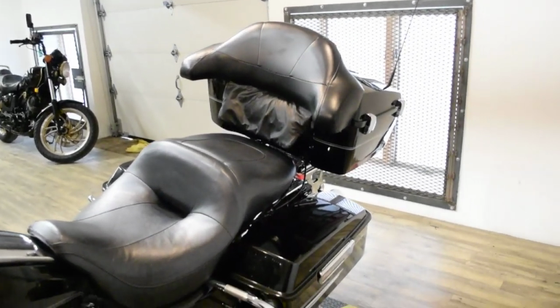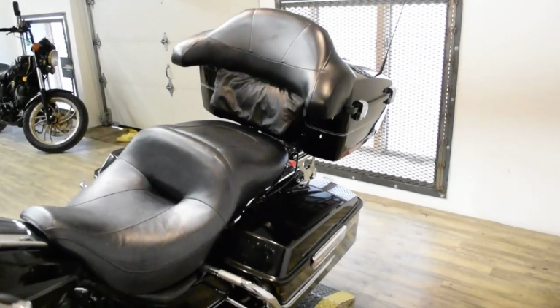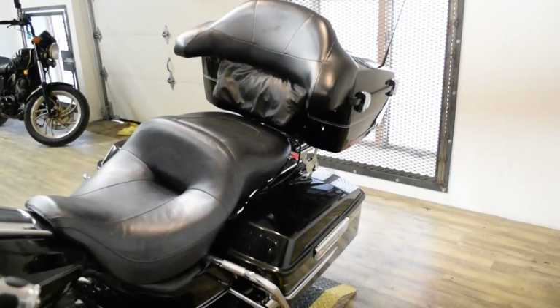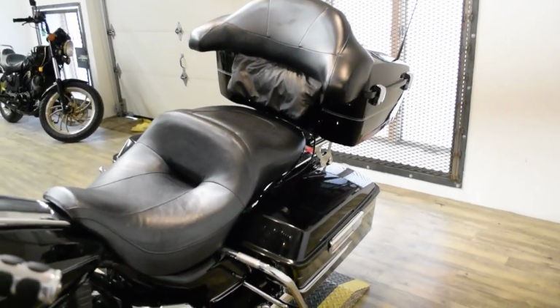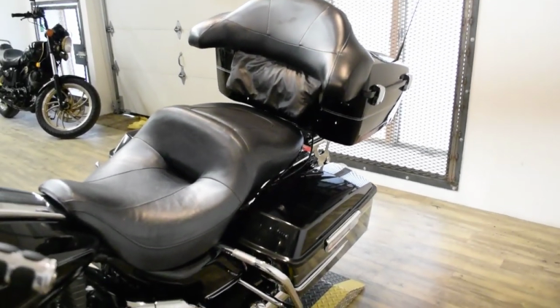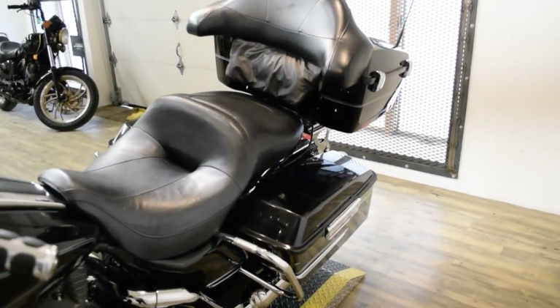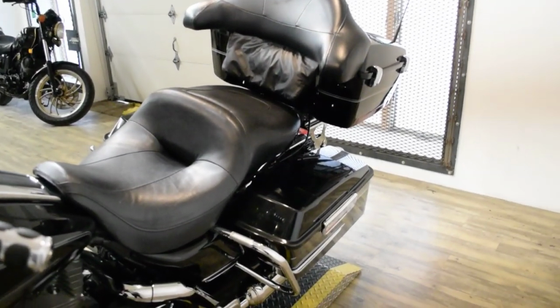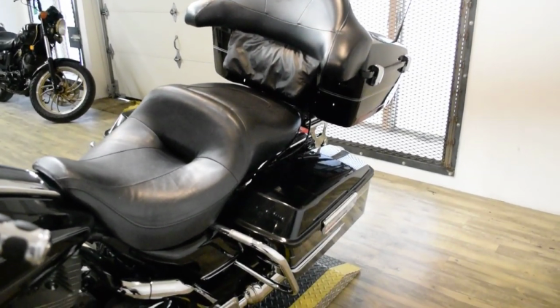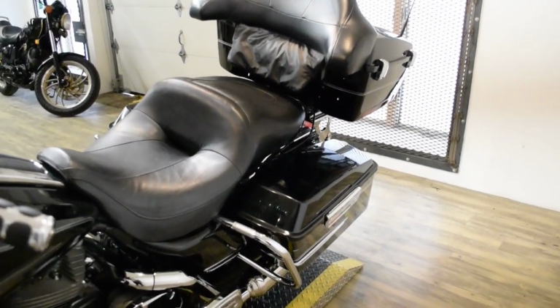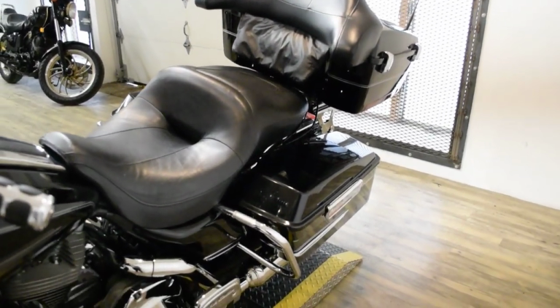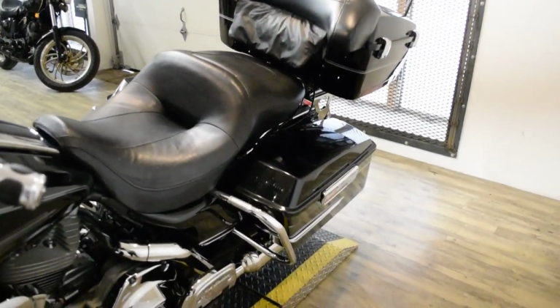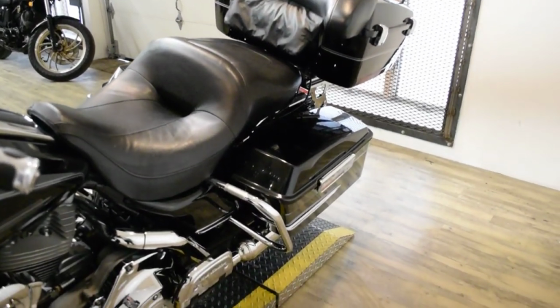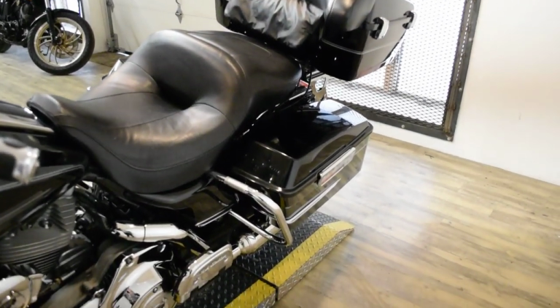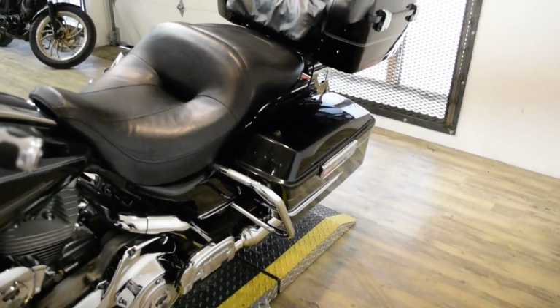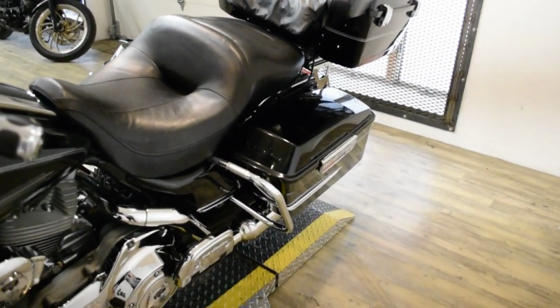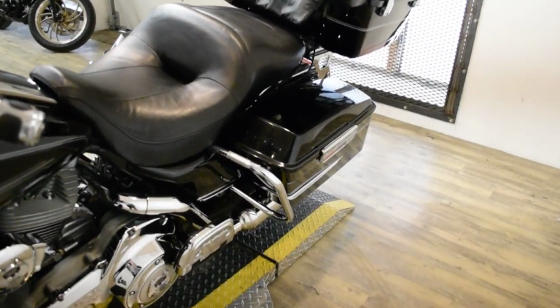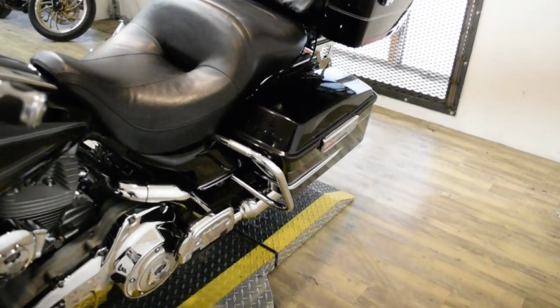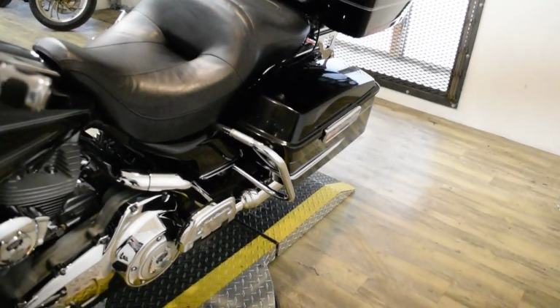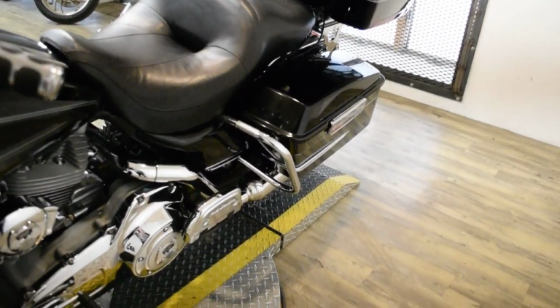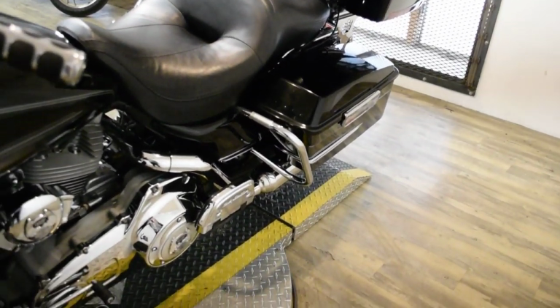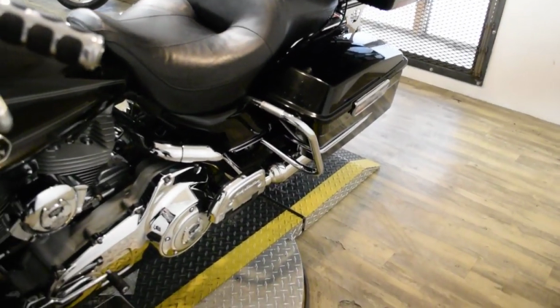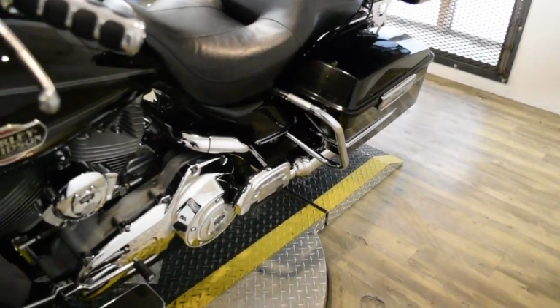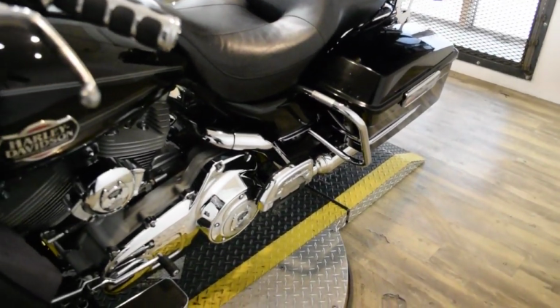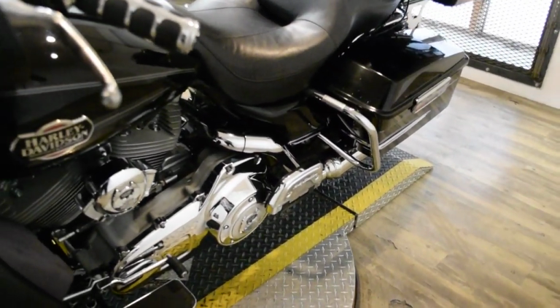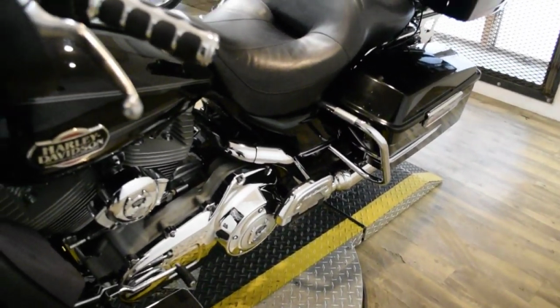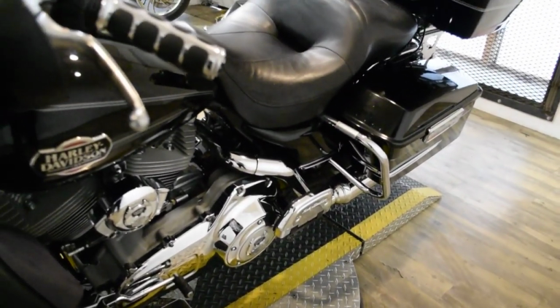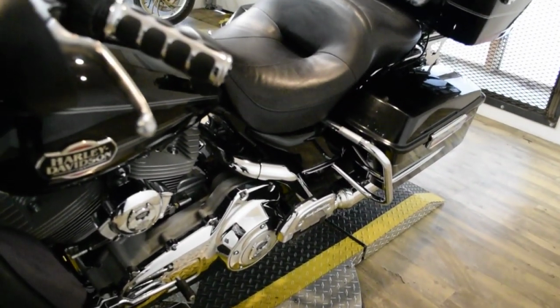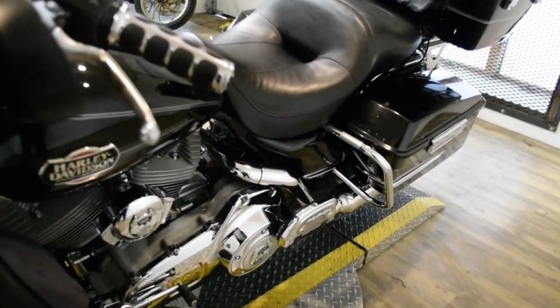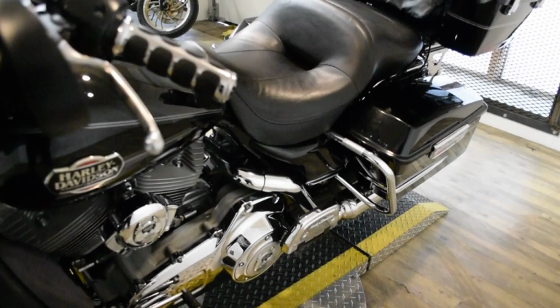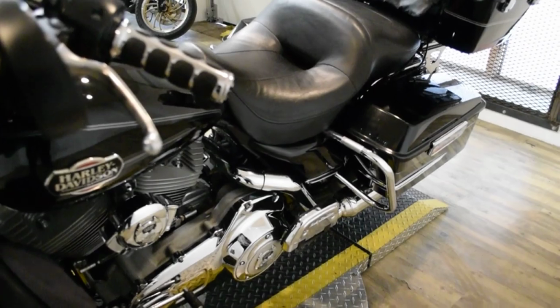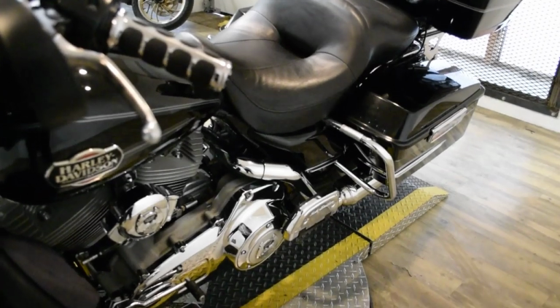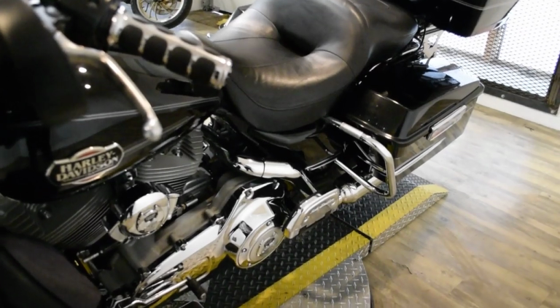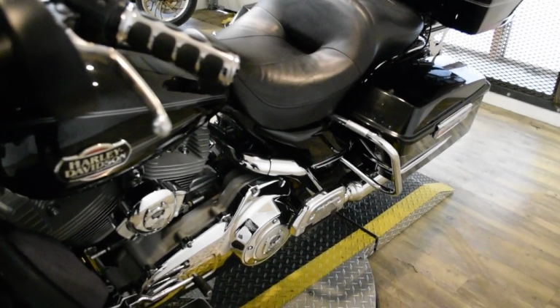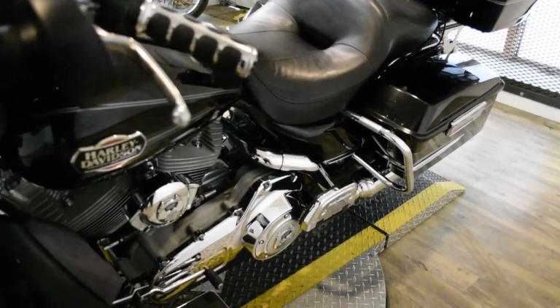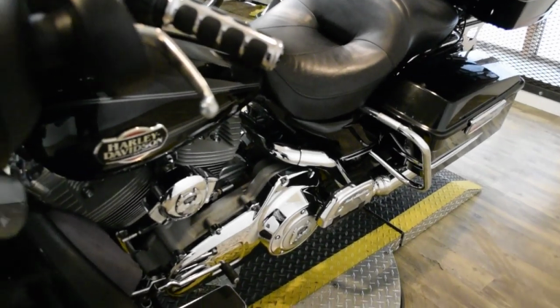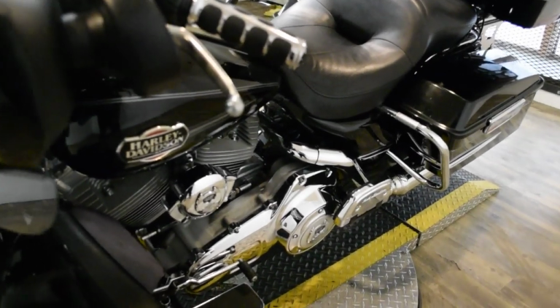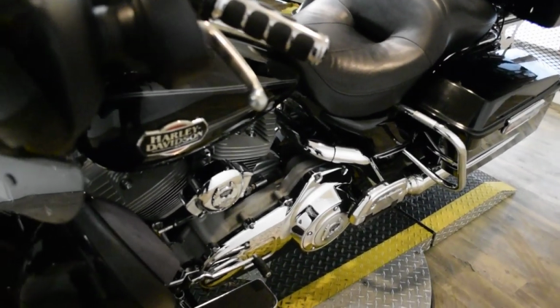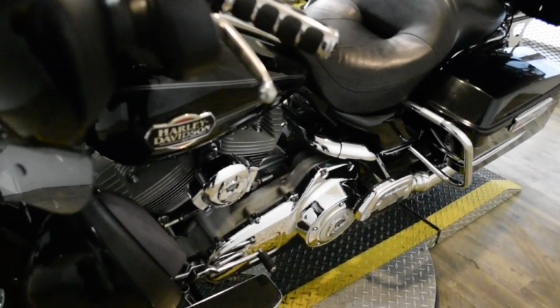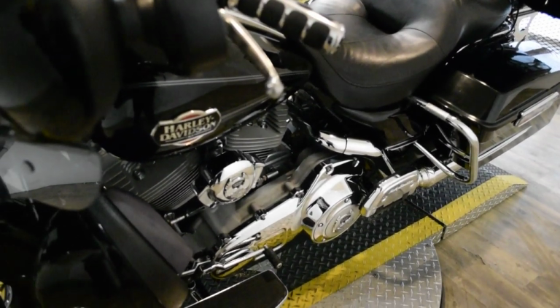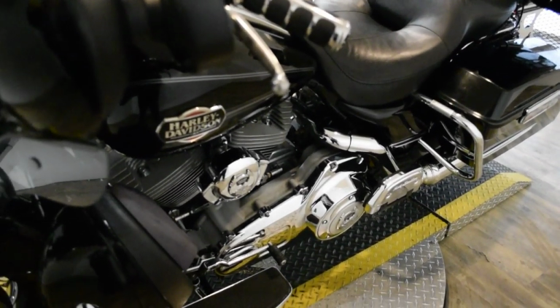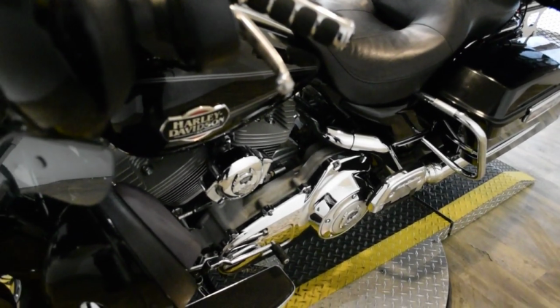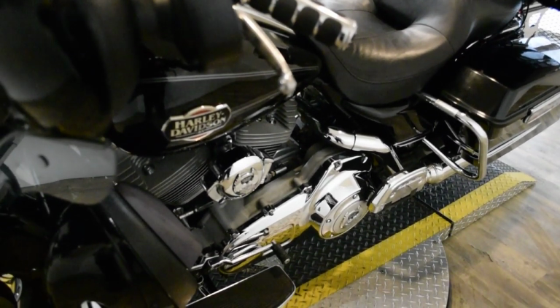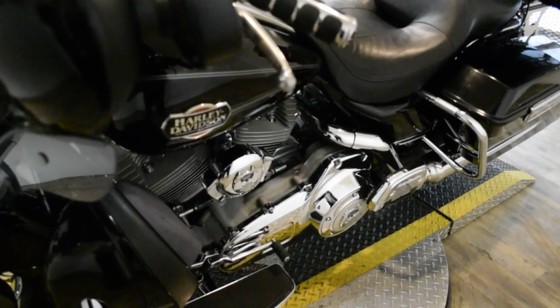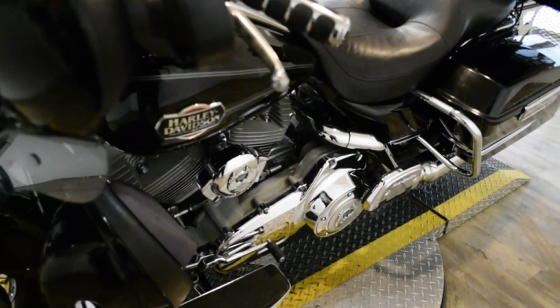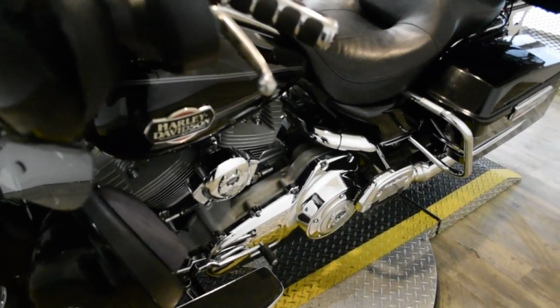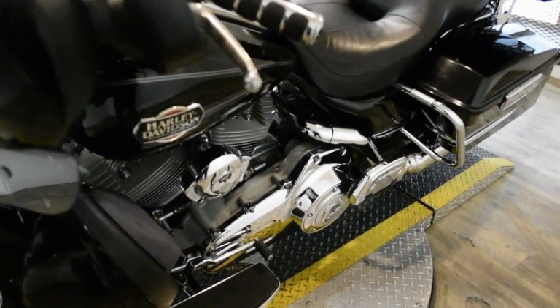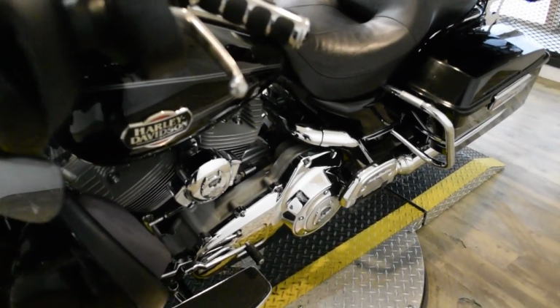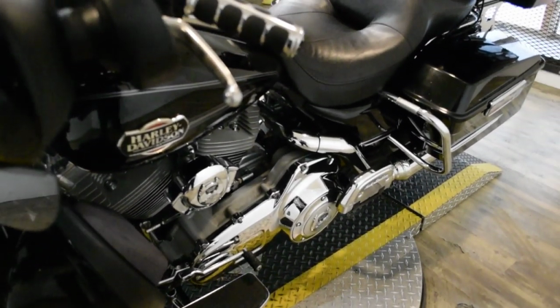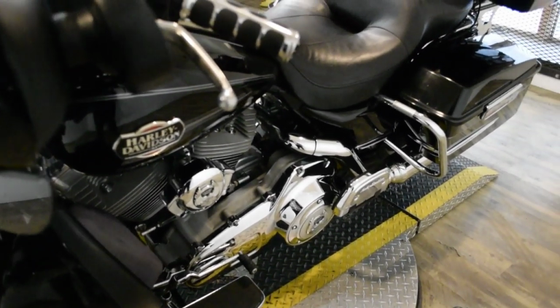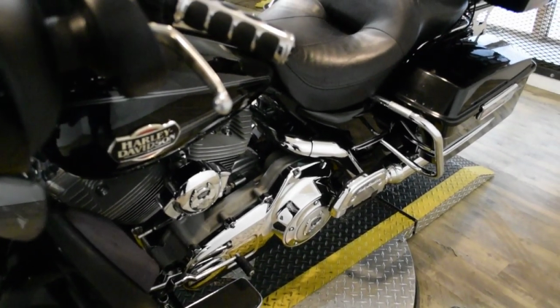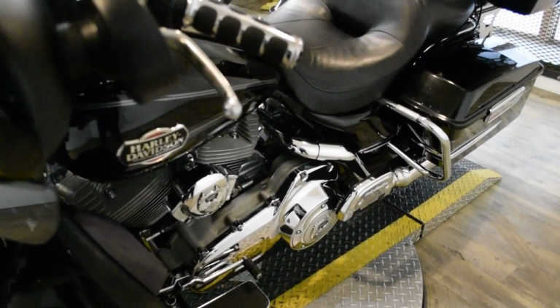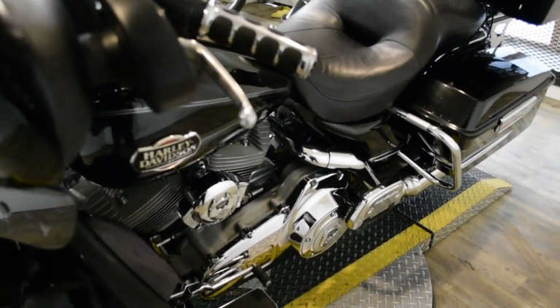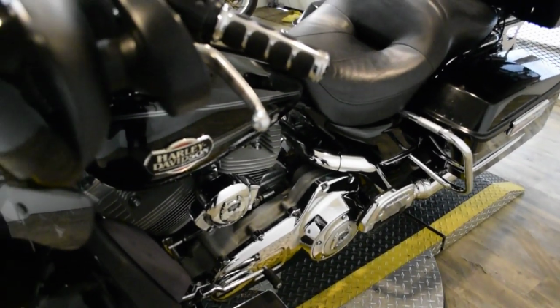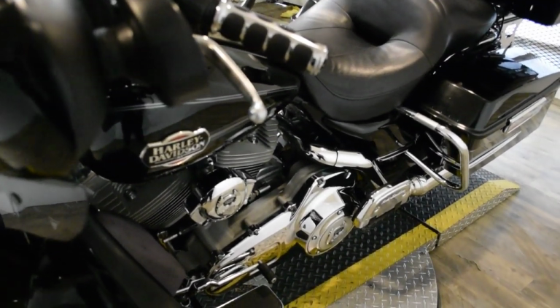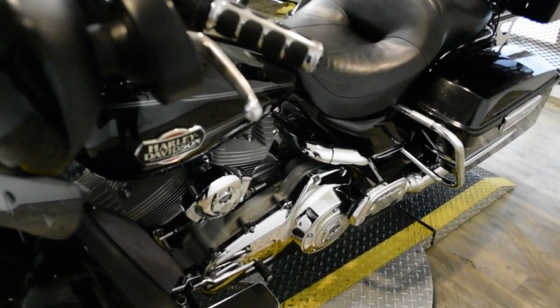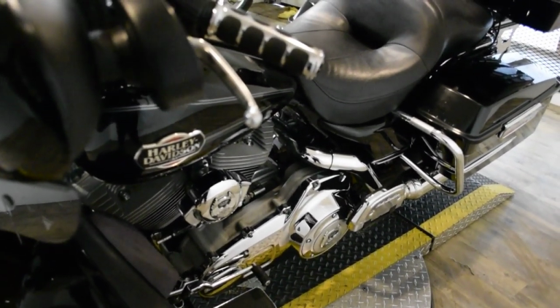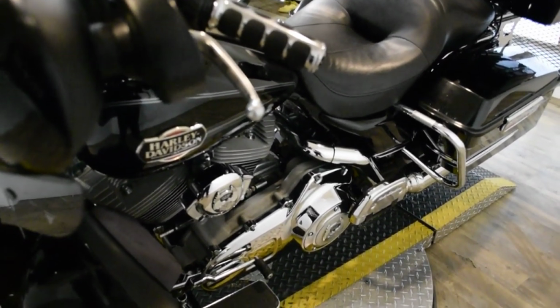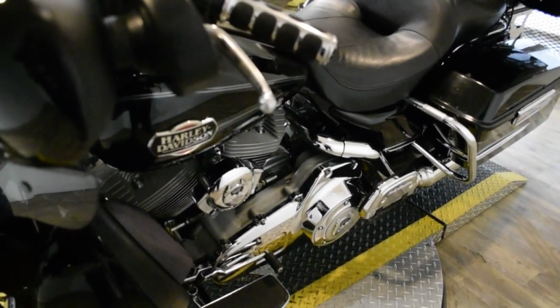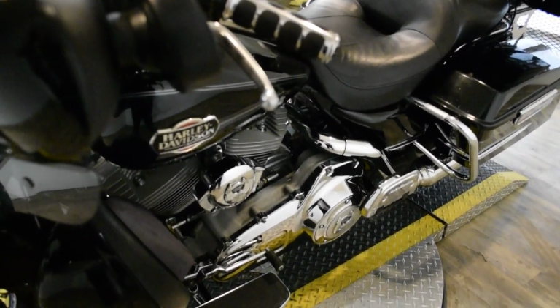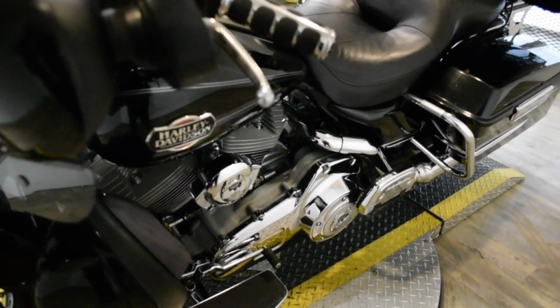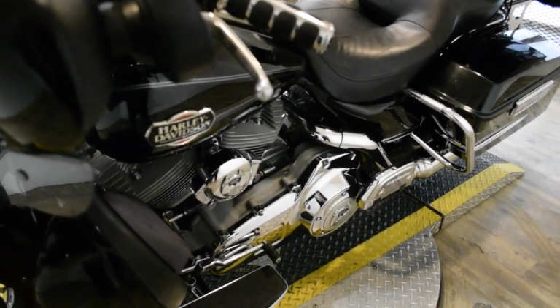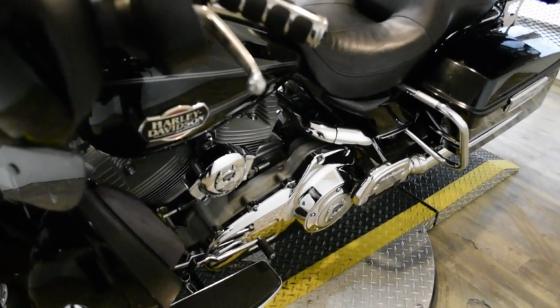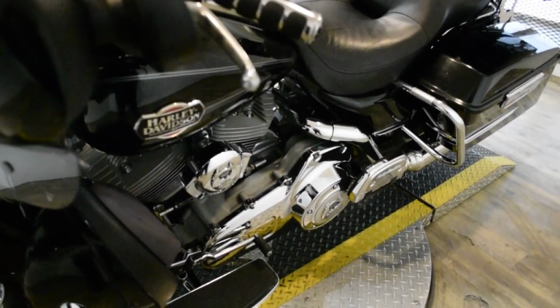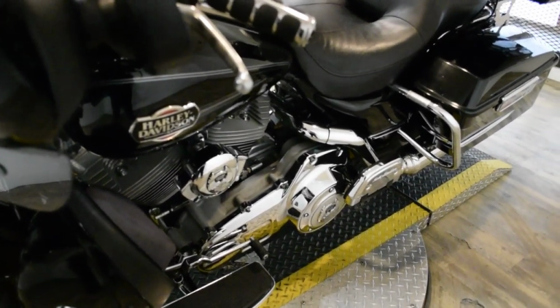This bike has been serviced and safety inspected and is ready for the road. It has 51,524 miles on it.